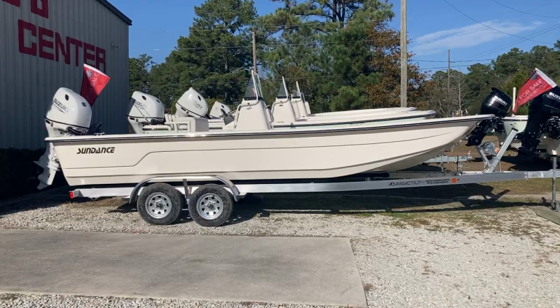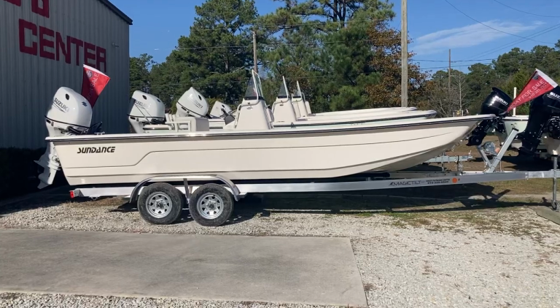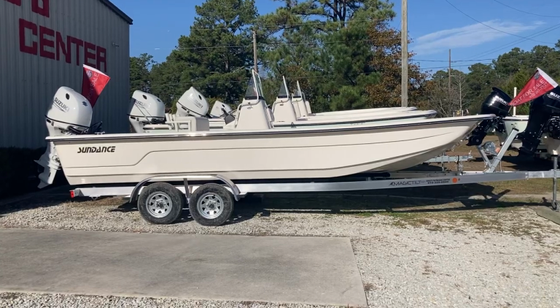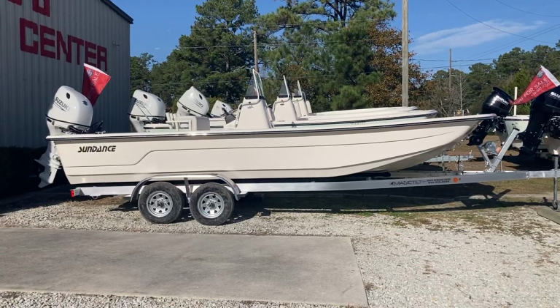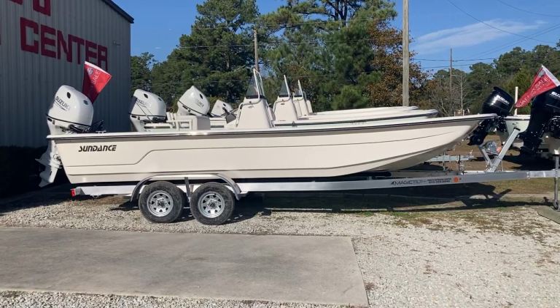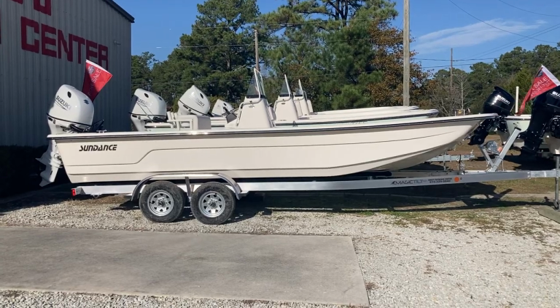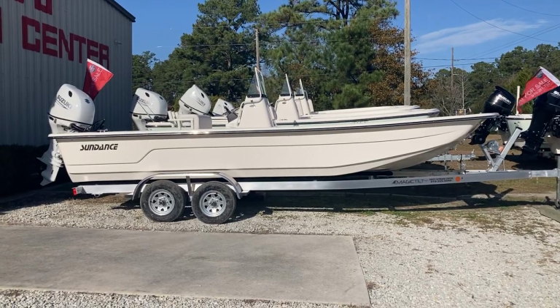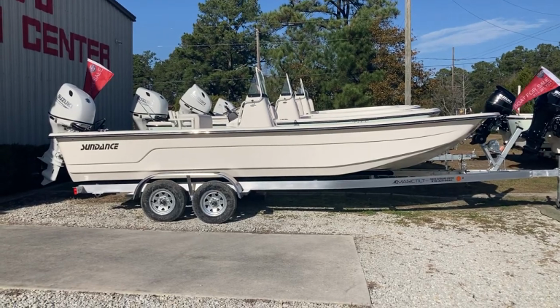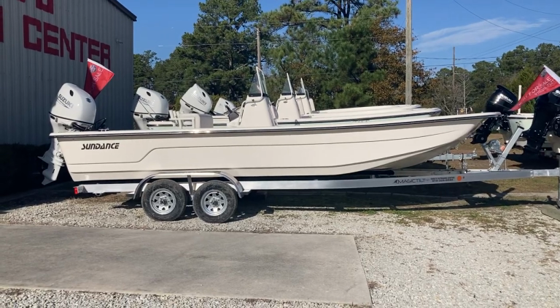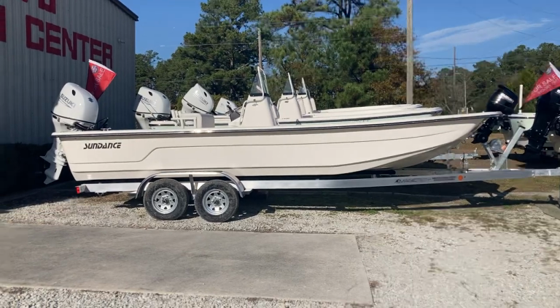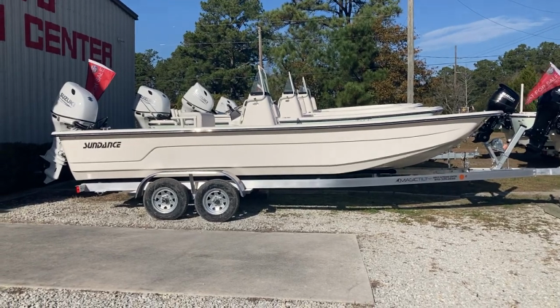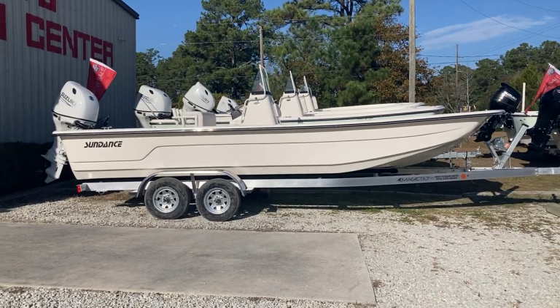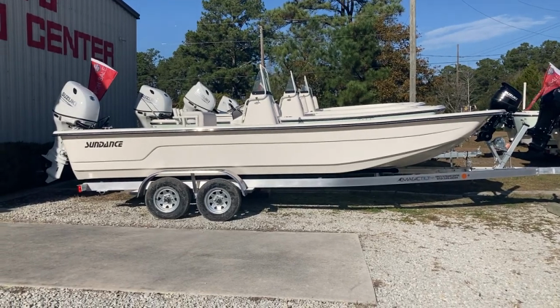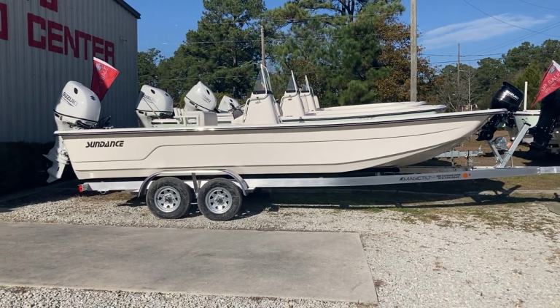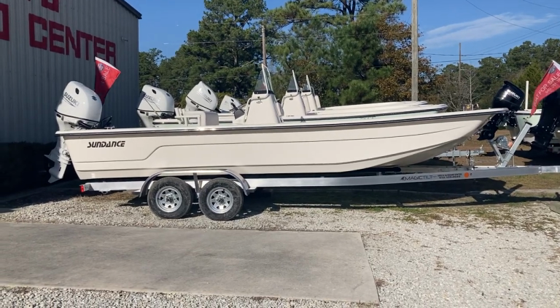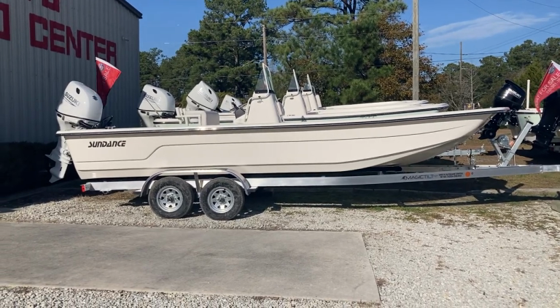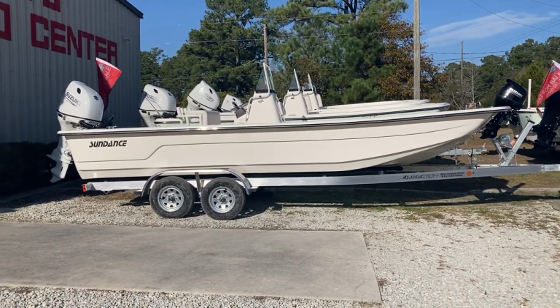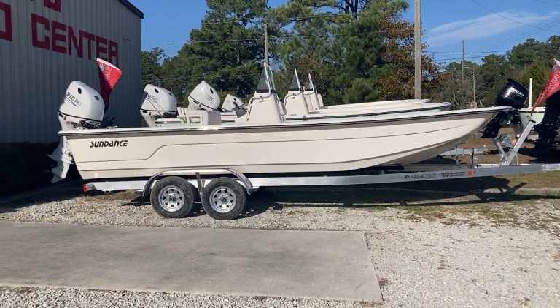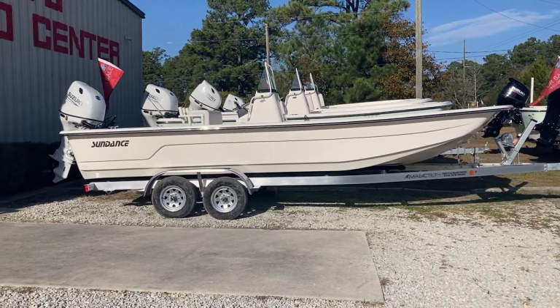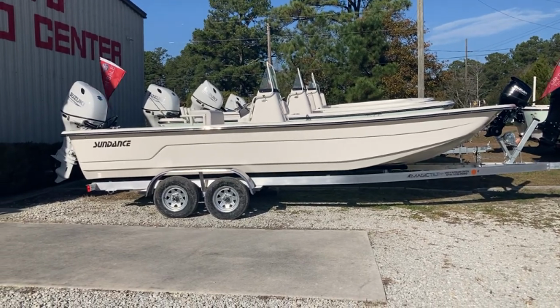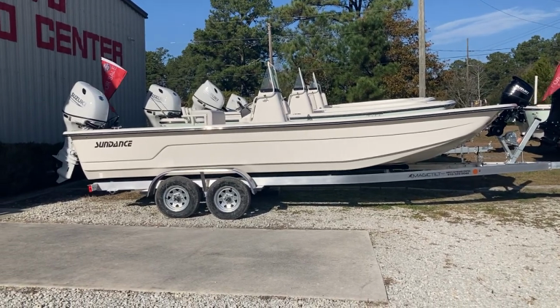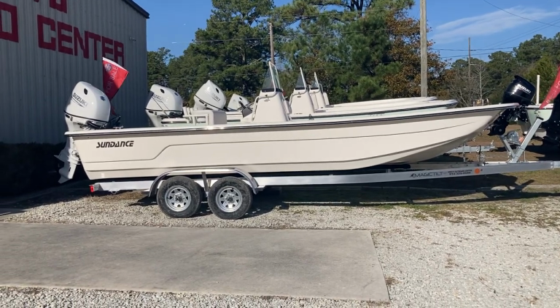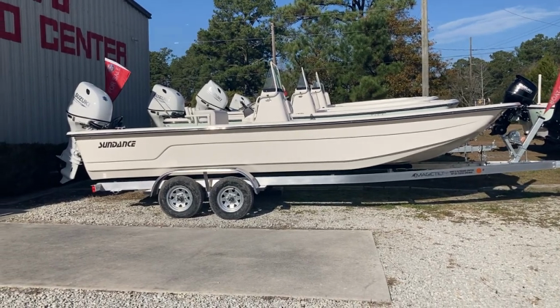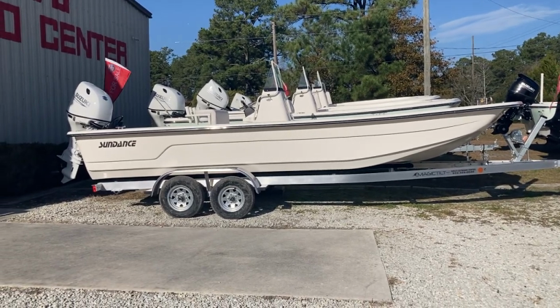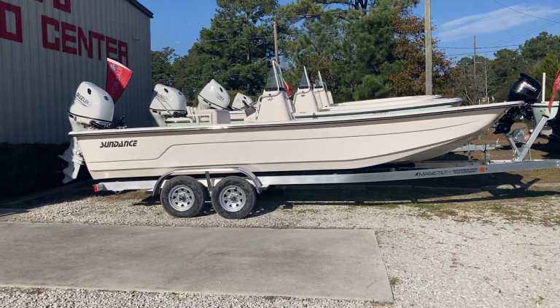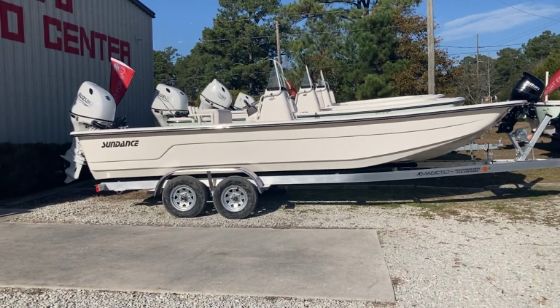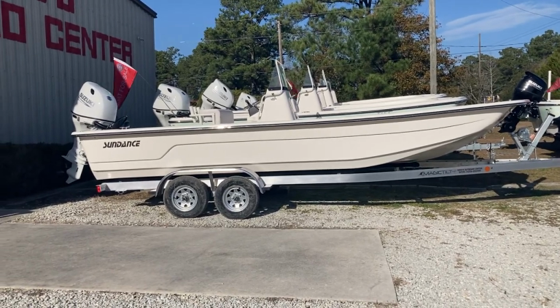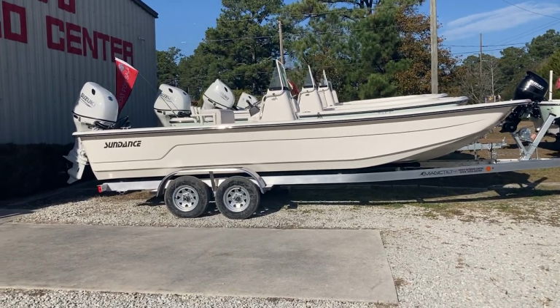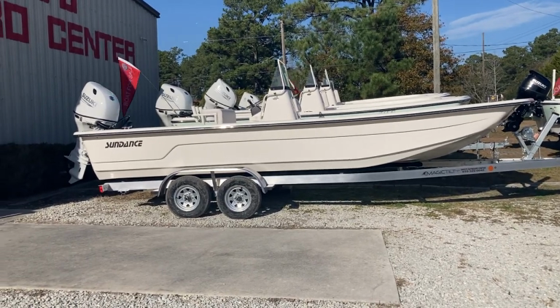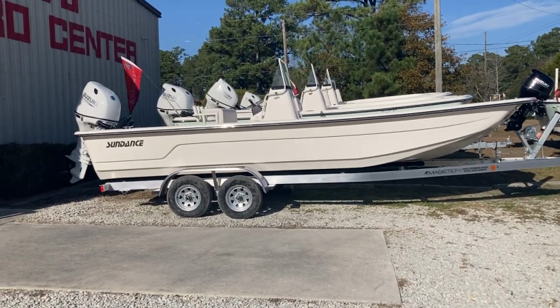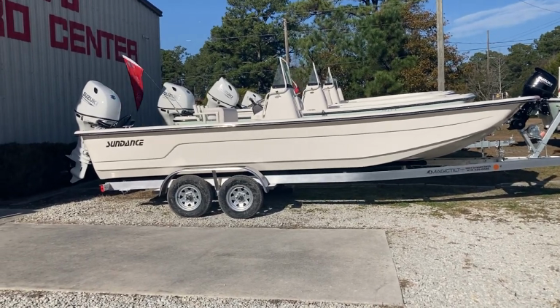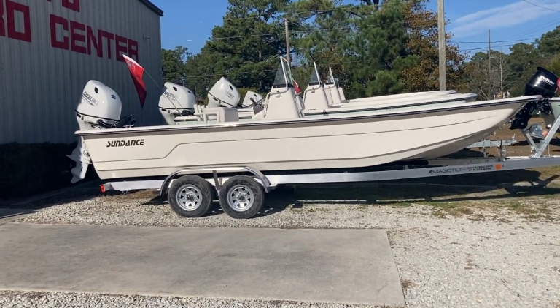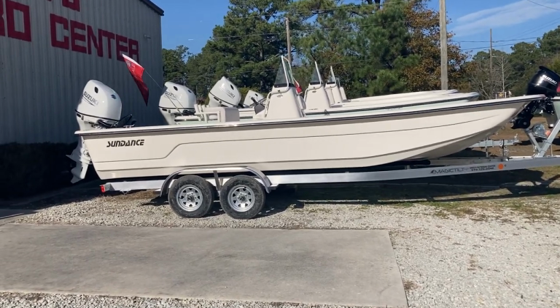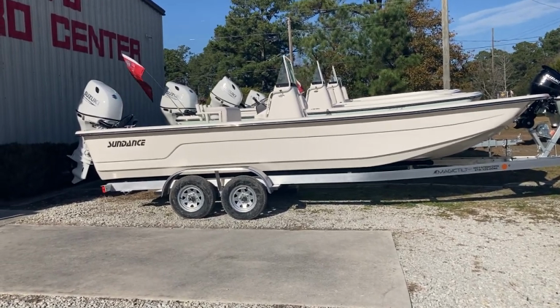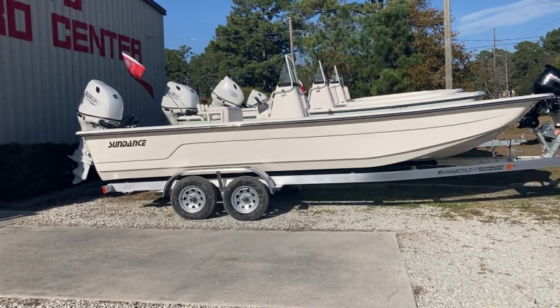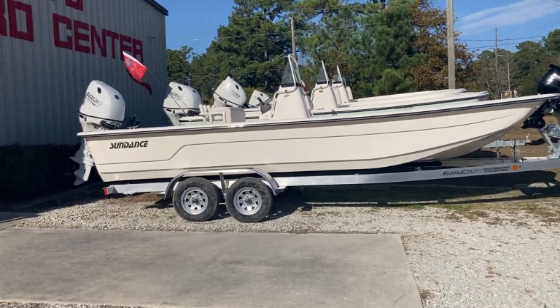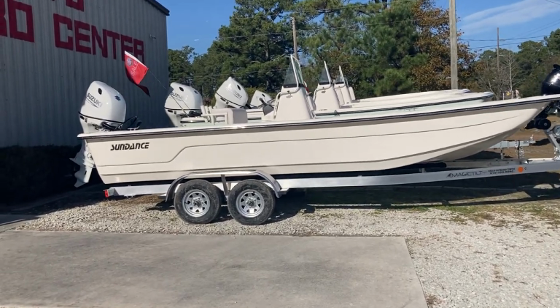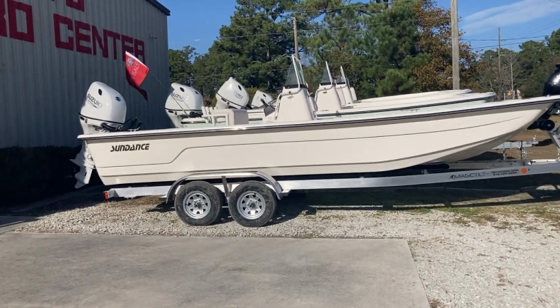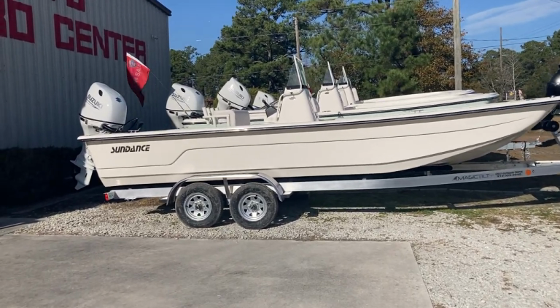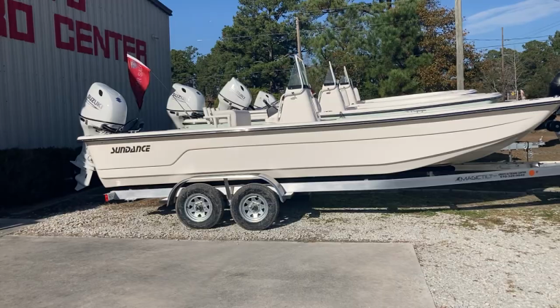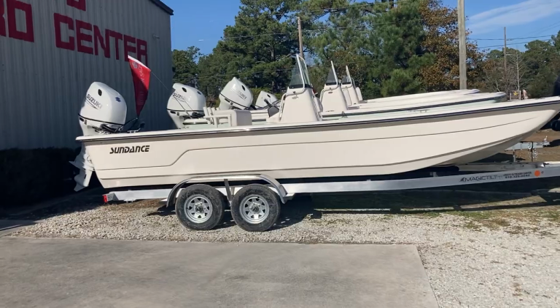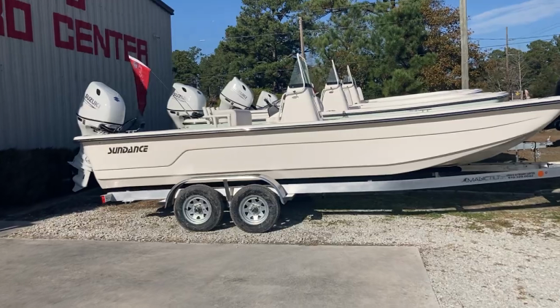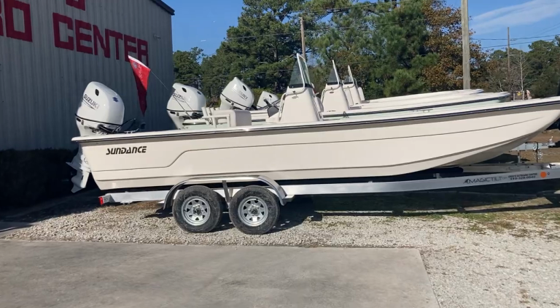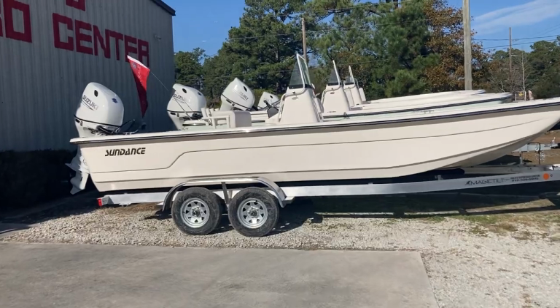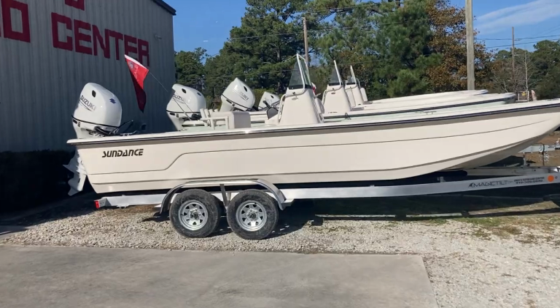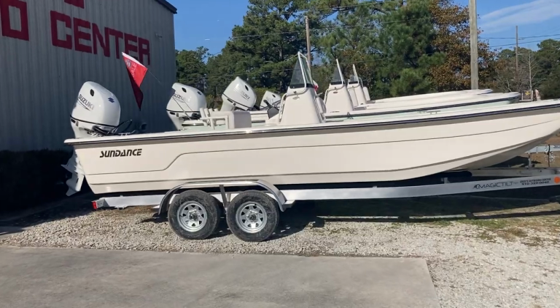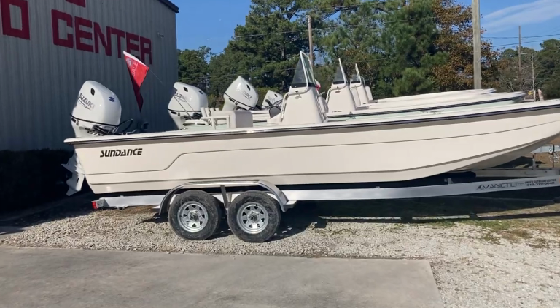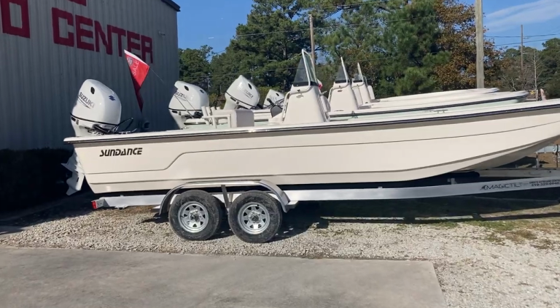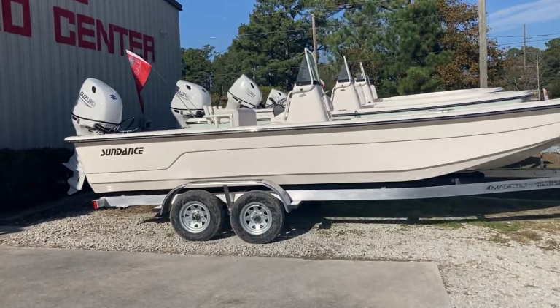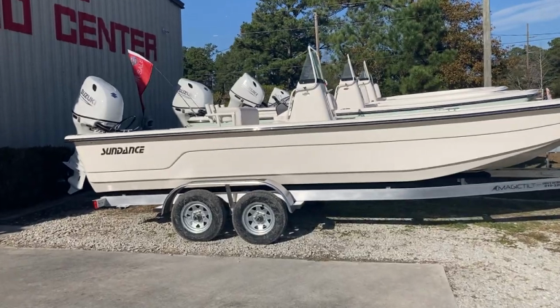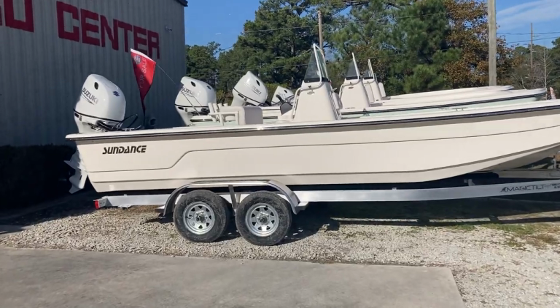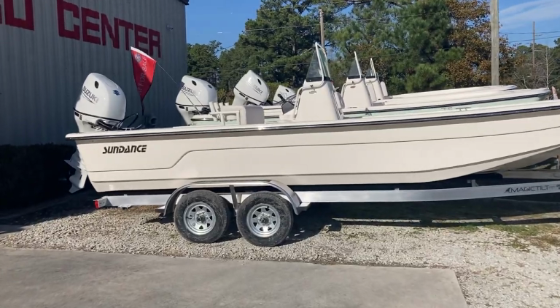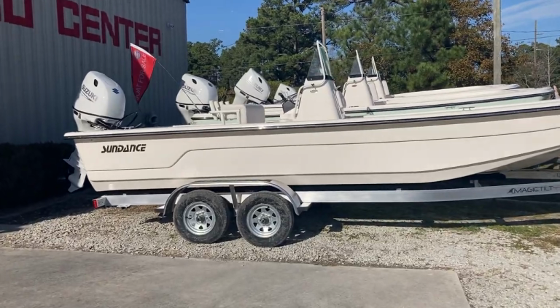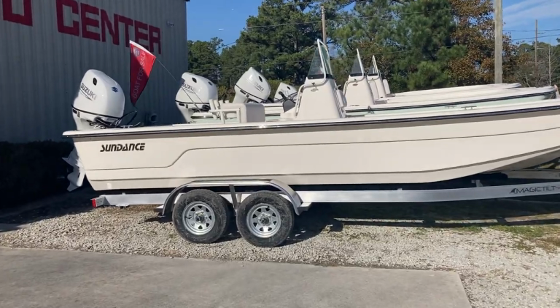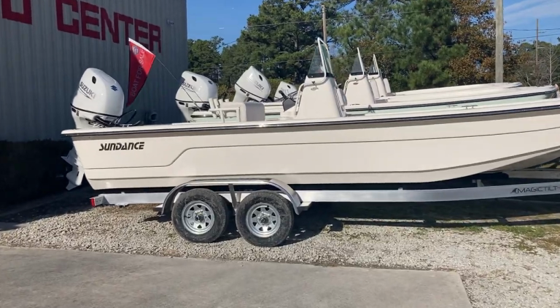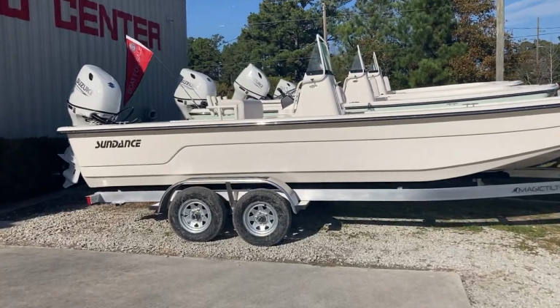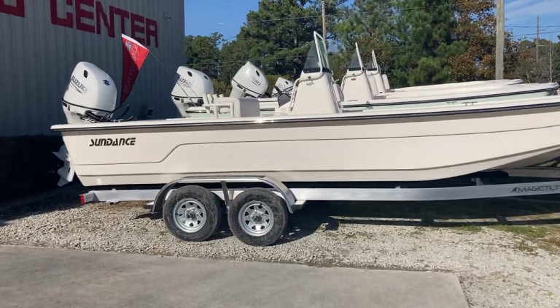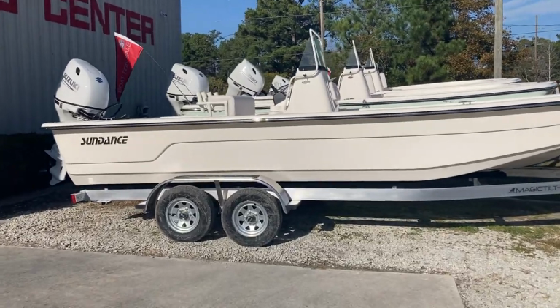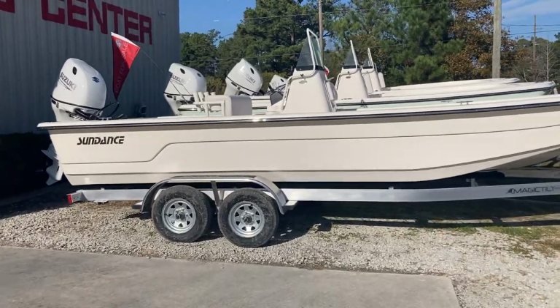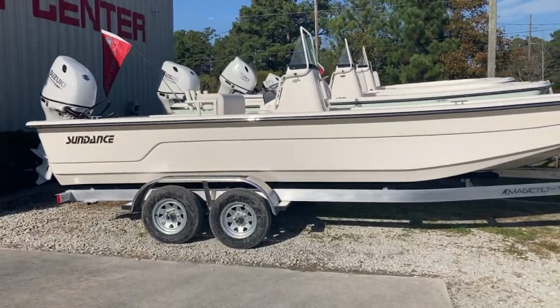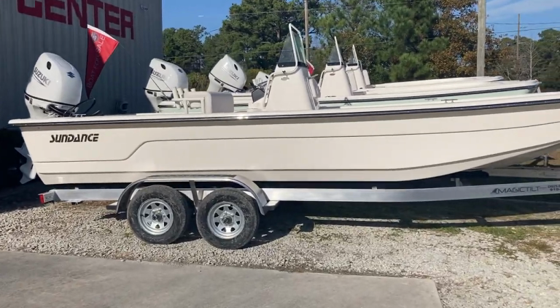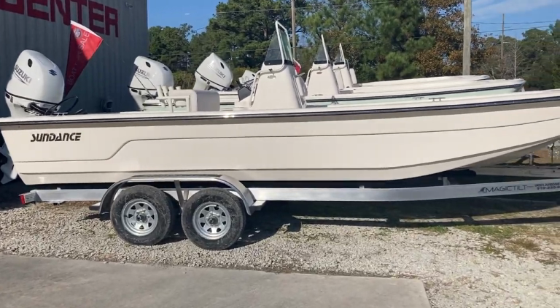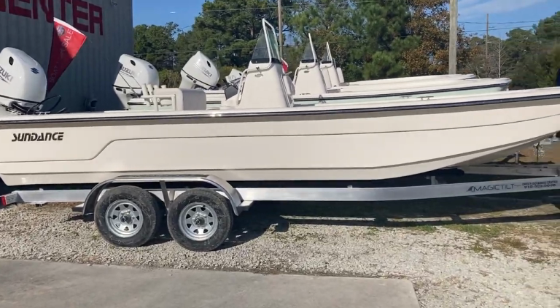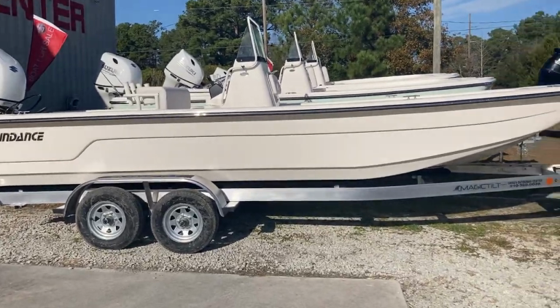Hey everybody, Mike Taffler at Basslayers over here at Gregg's Outboard checking out a B-22 Sundance with a tandem axle trailer.